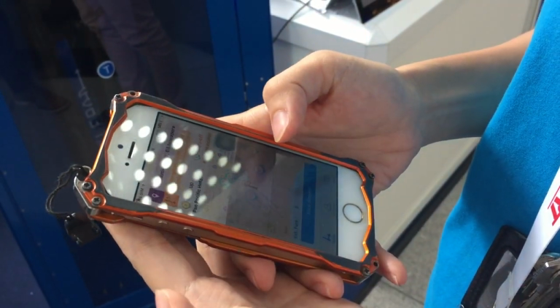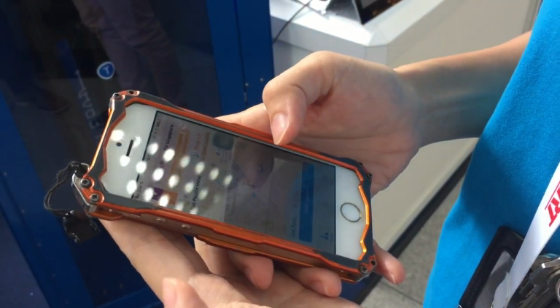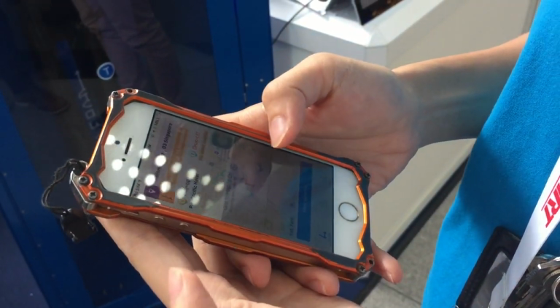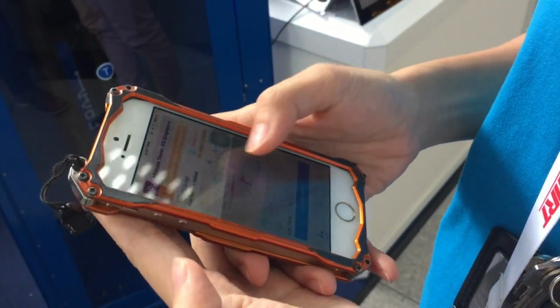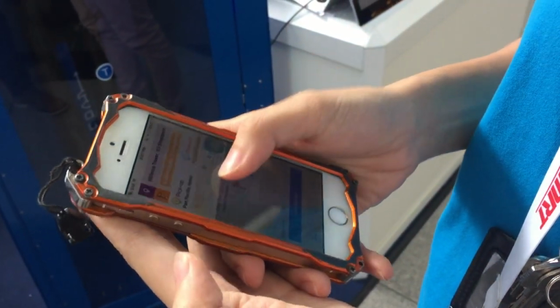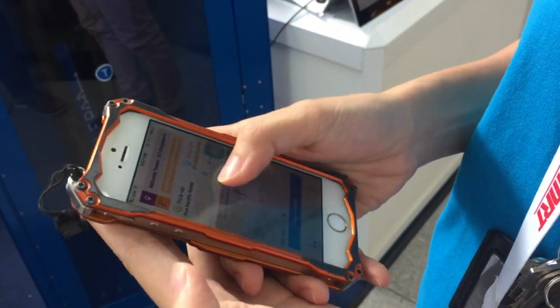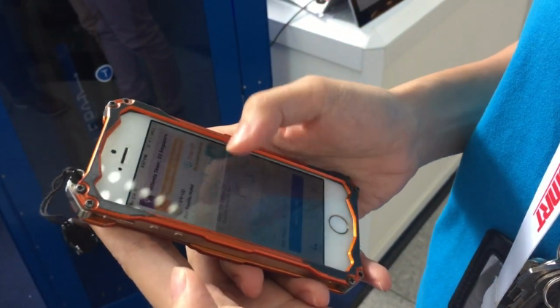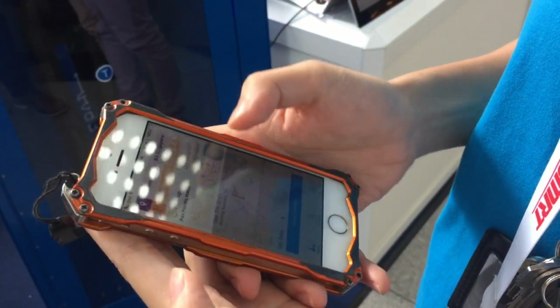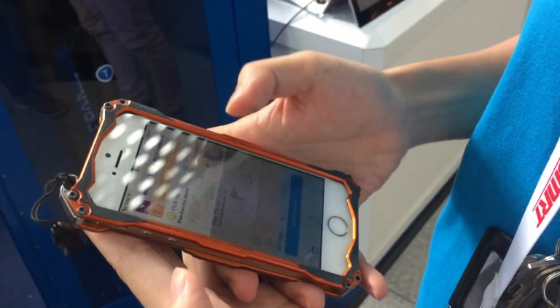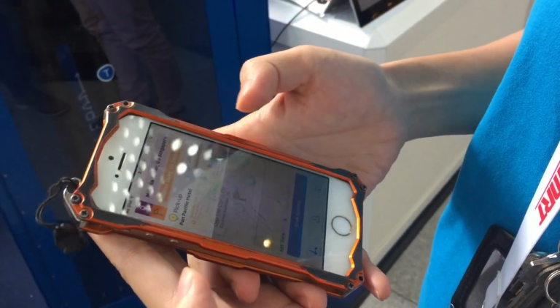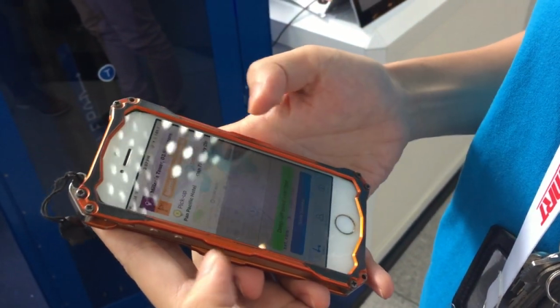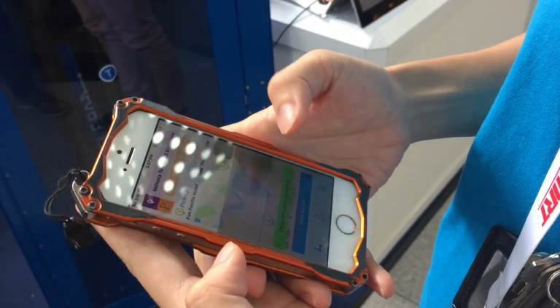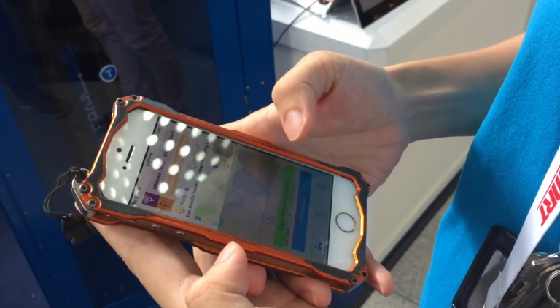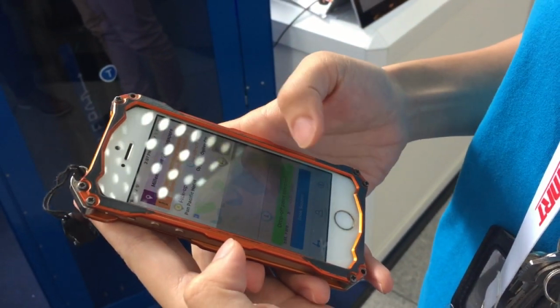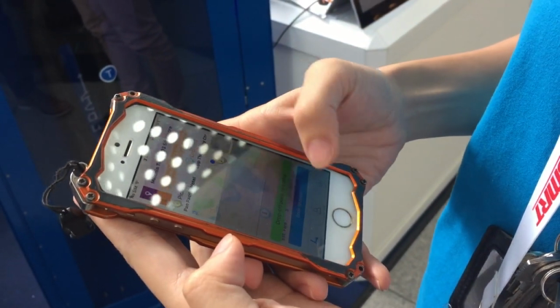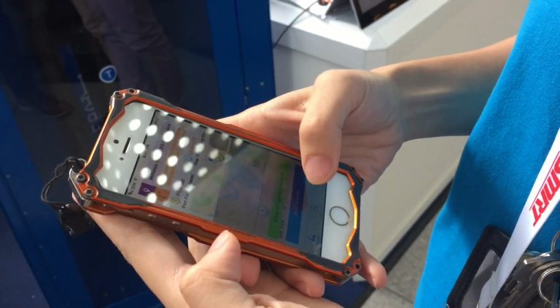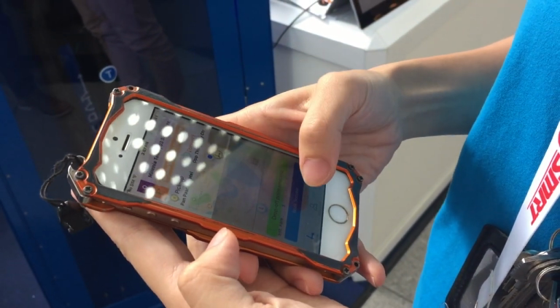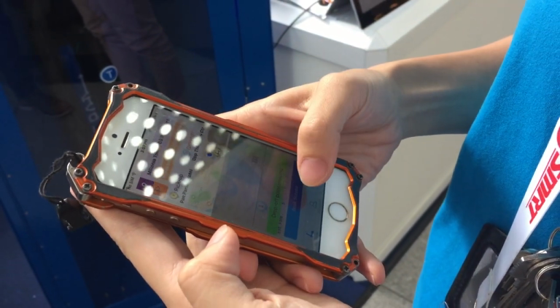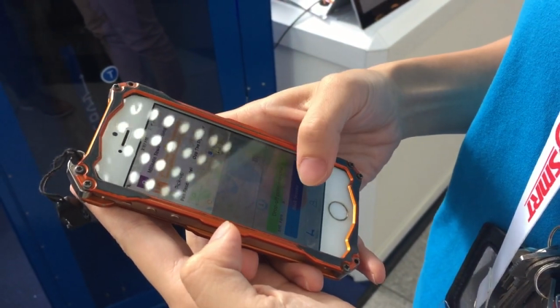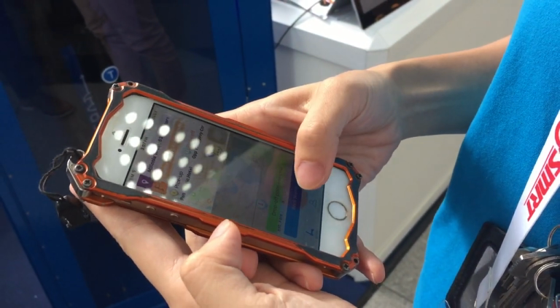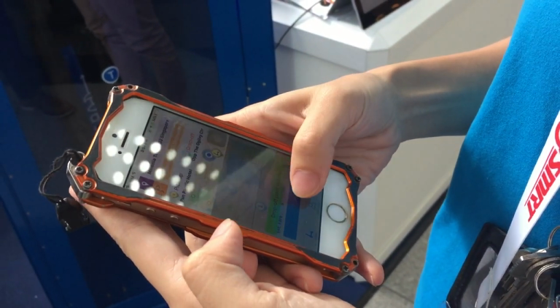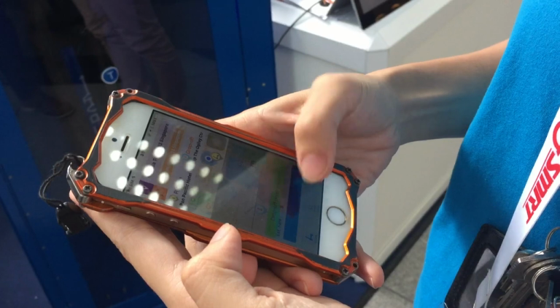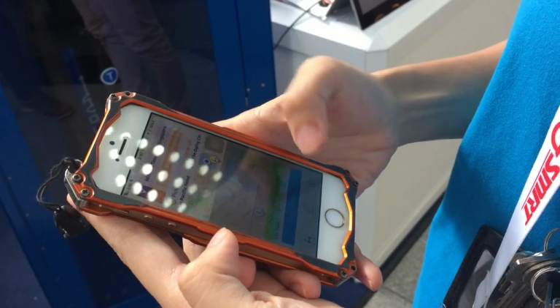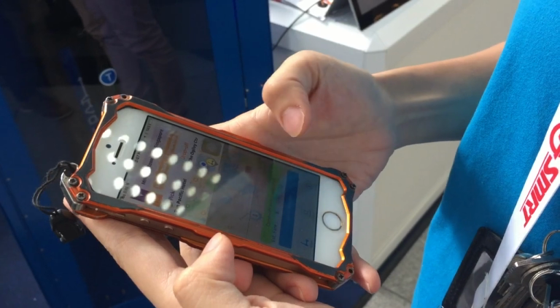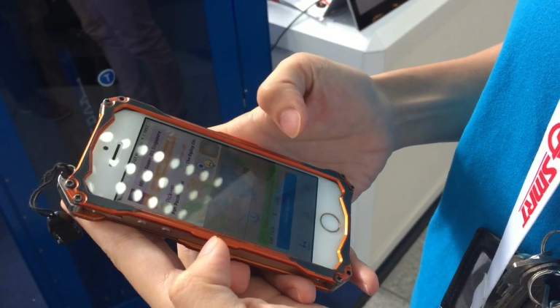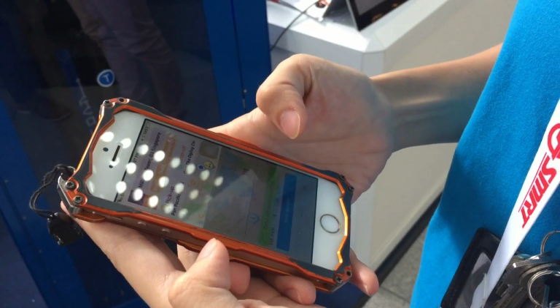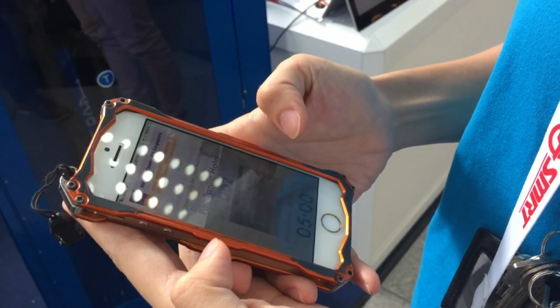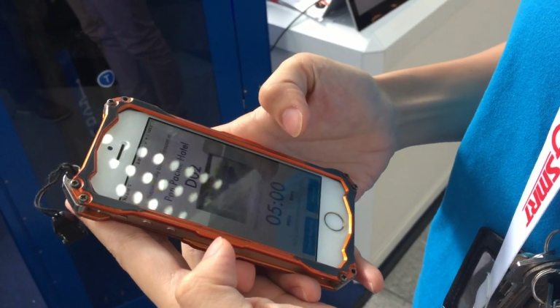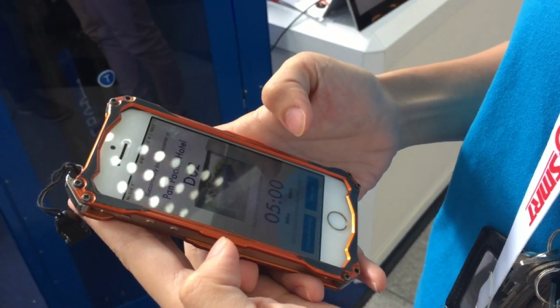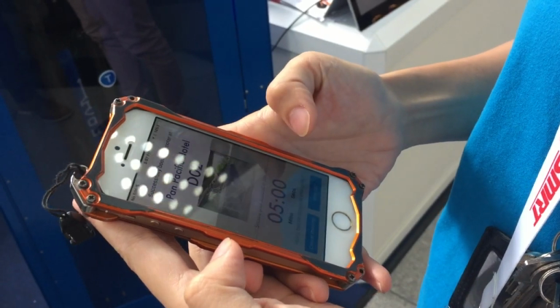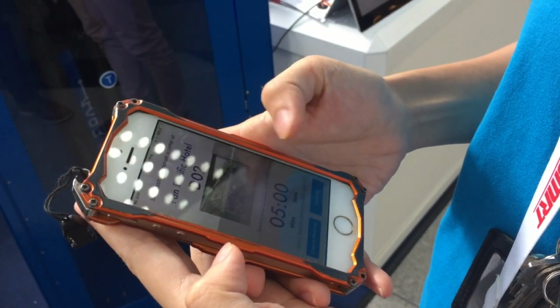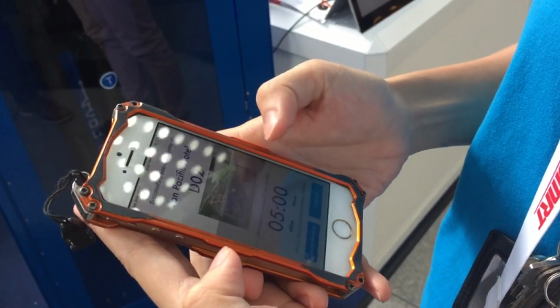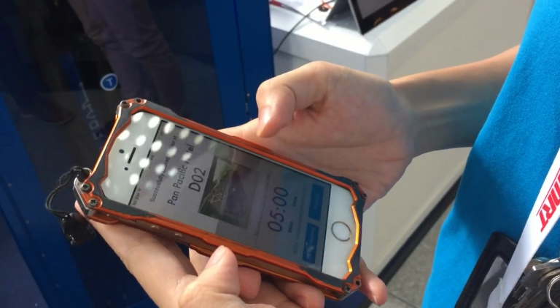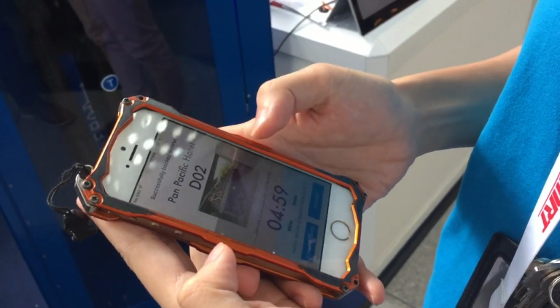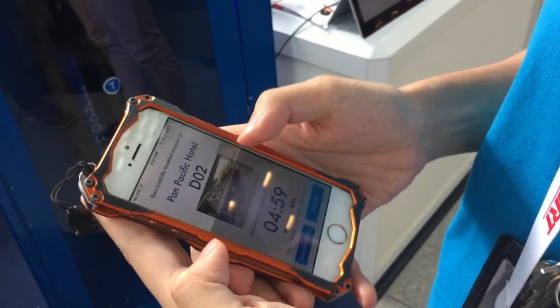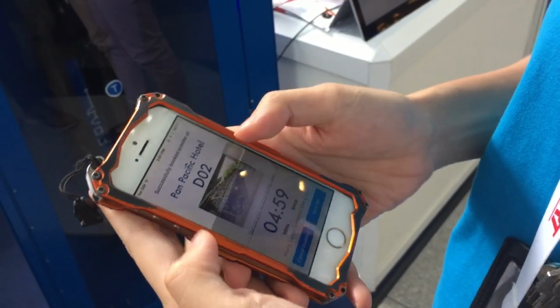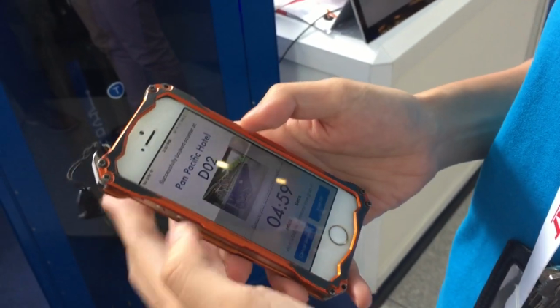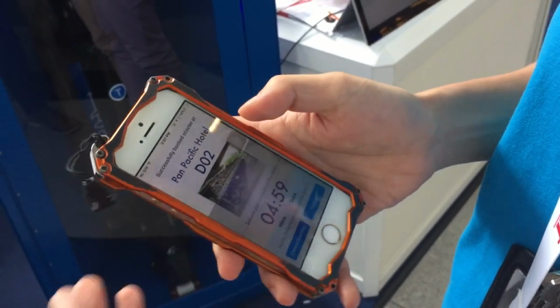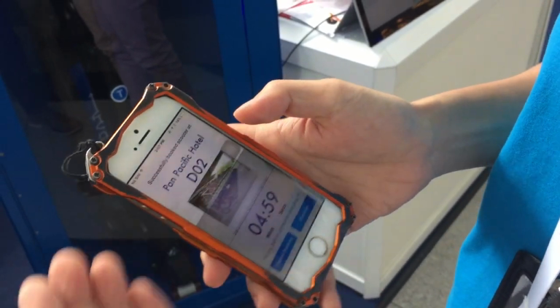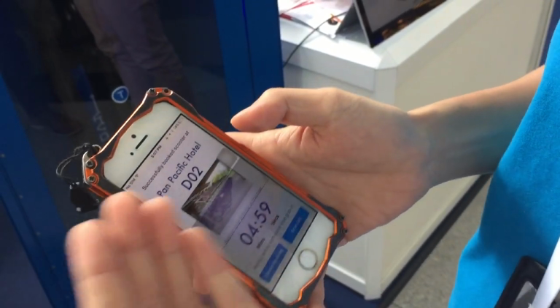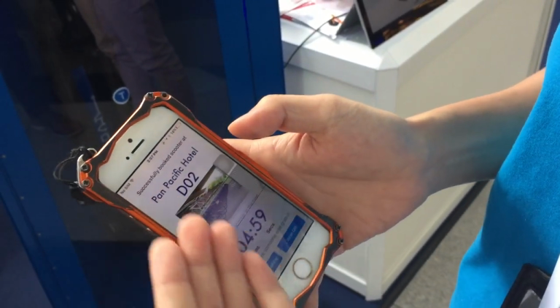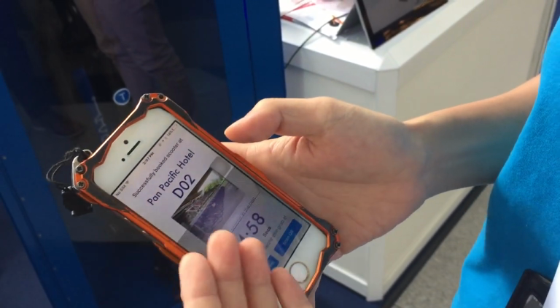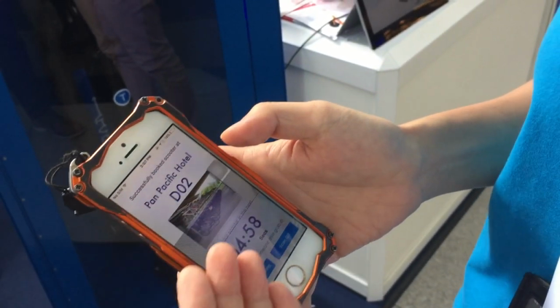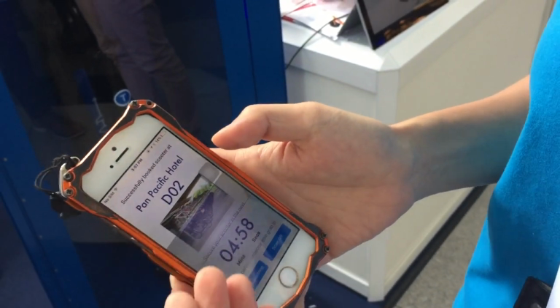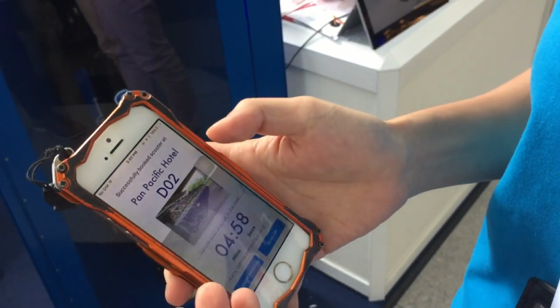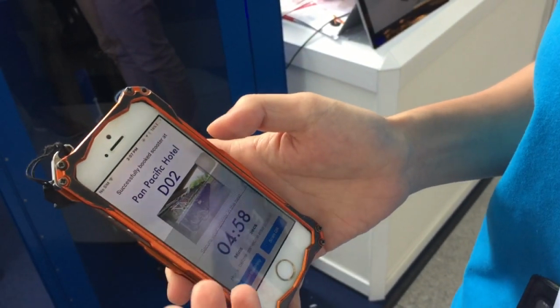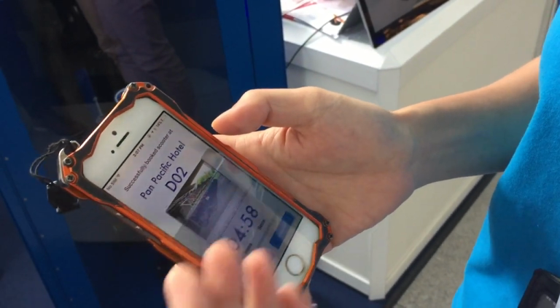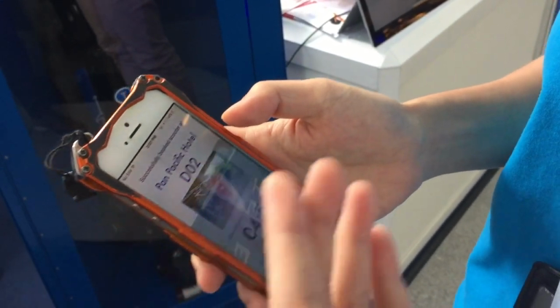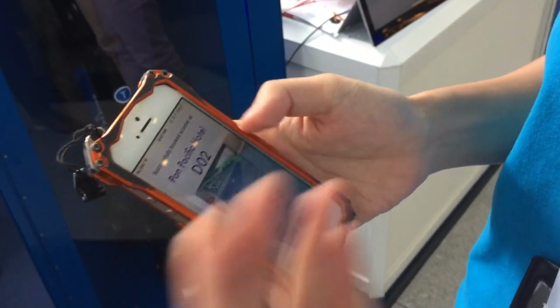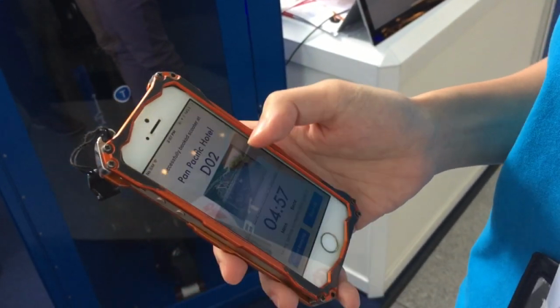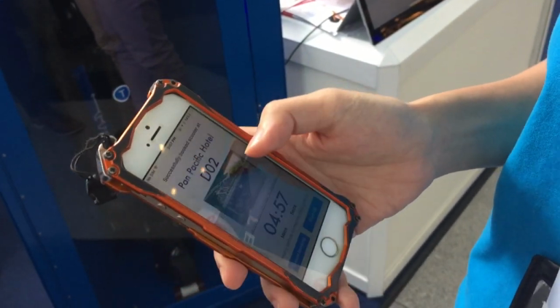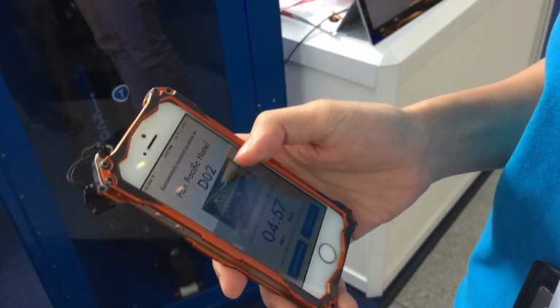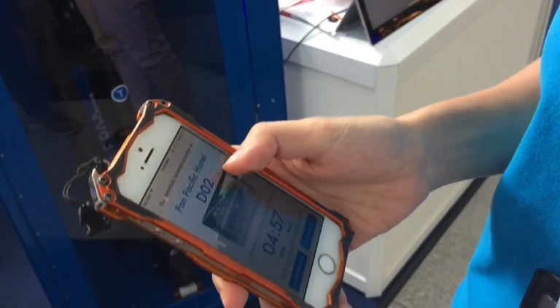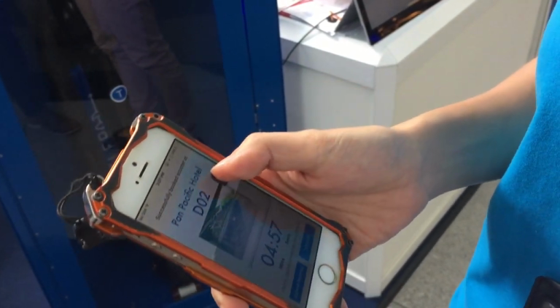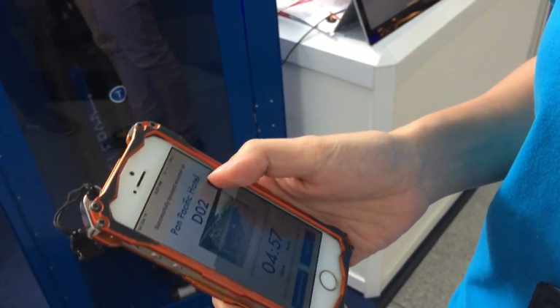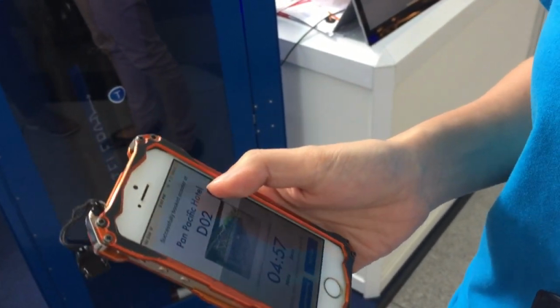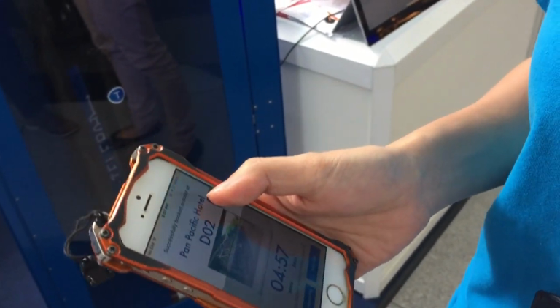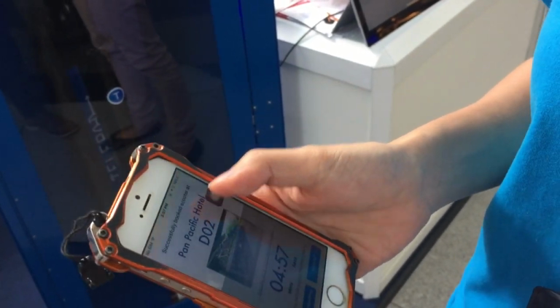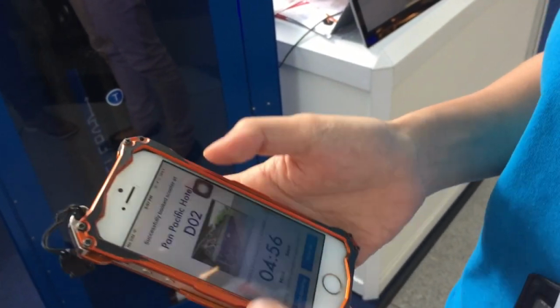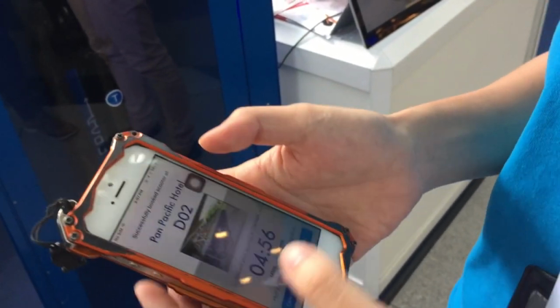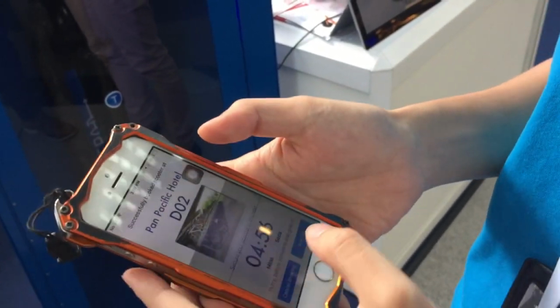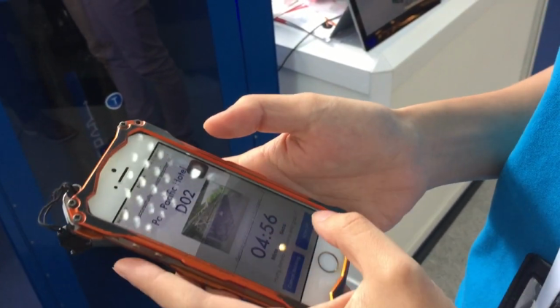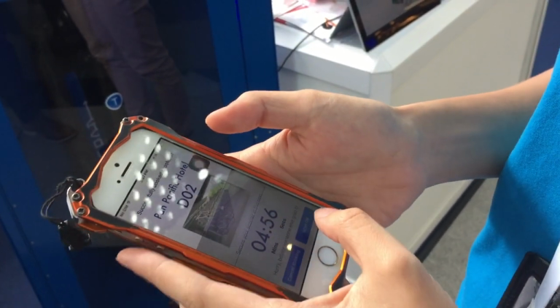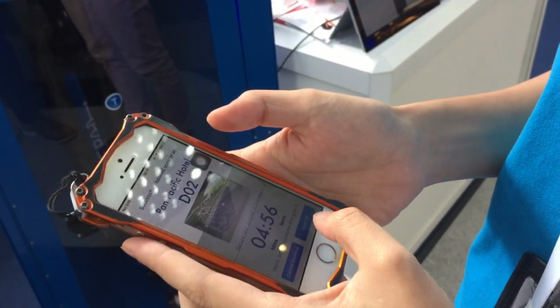Select my drop-off, and then I'll book my scooter, and it will tell you which scooter is assigned to you.